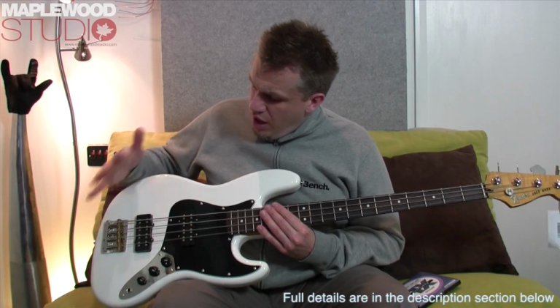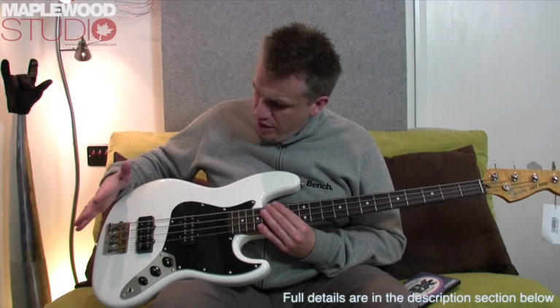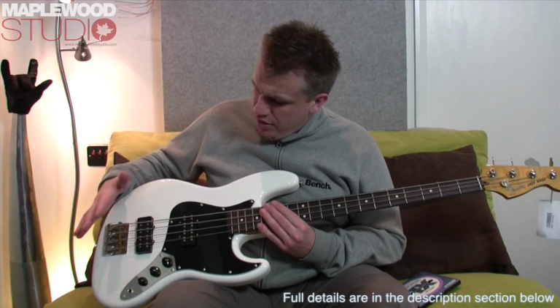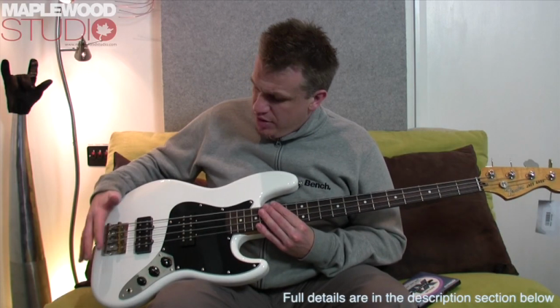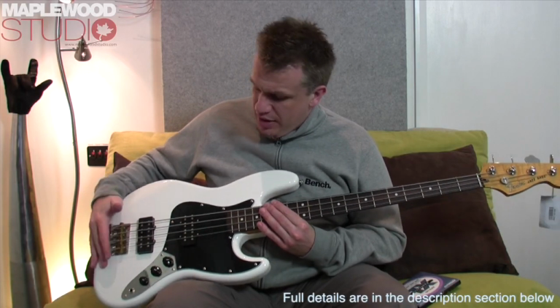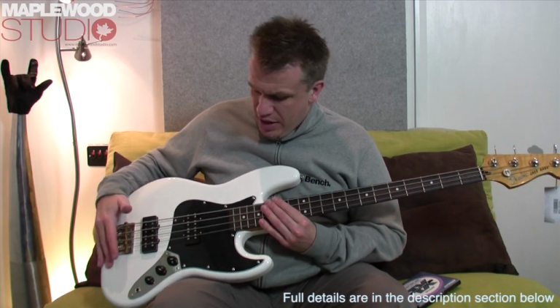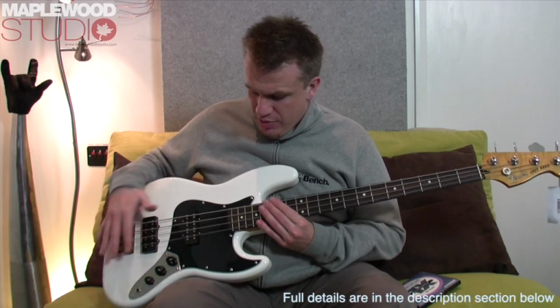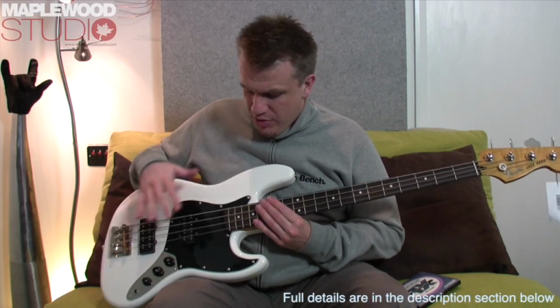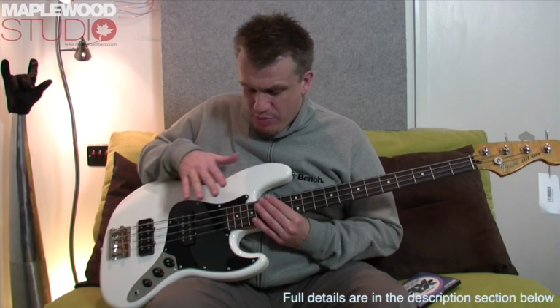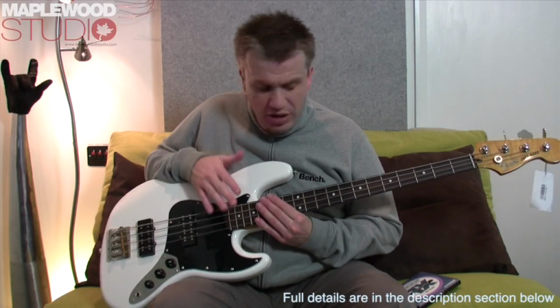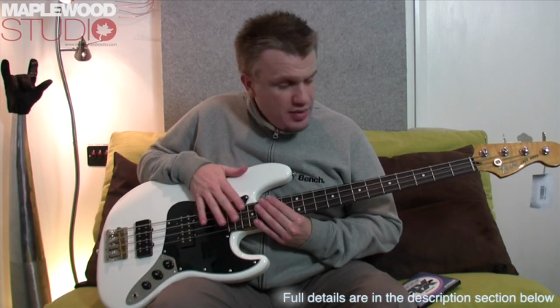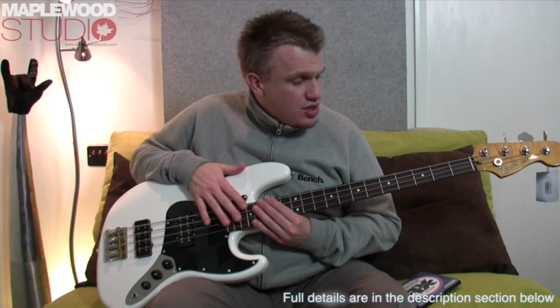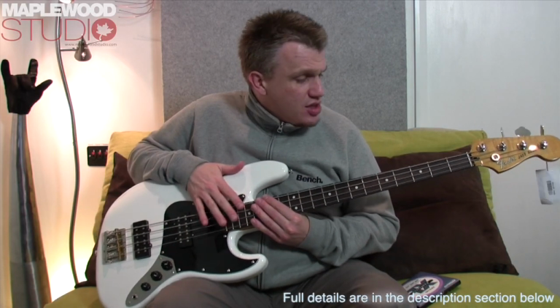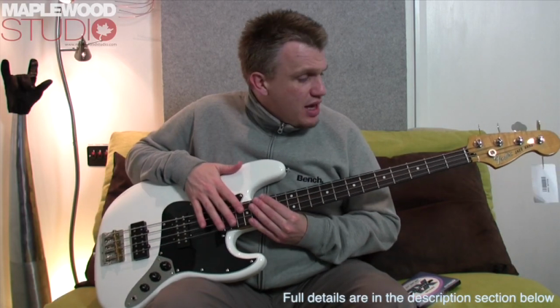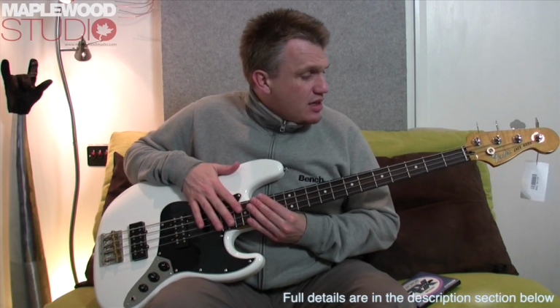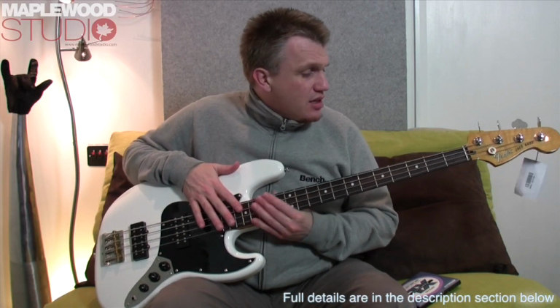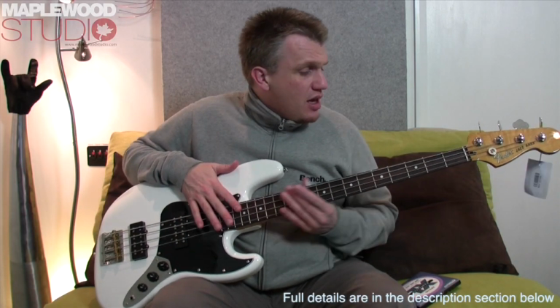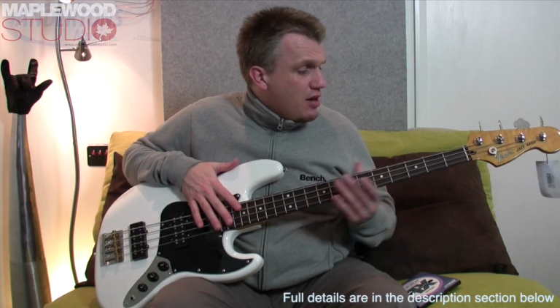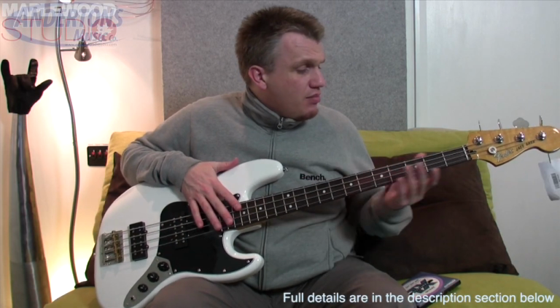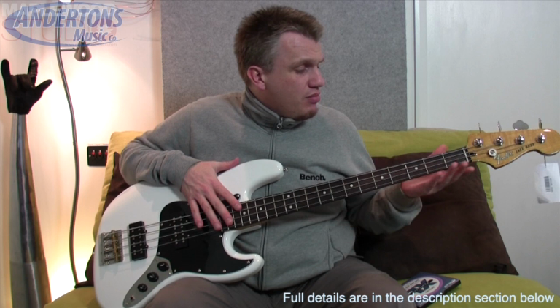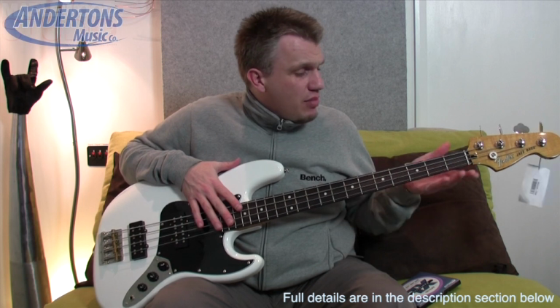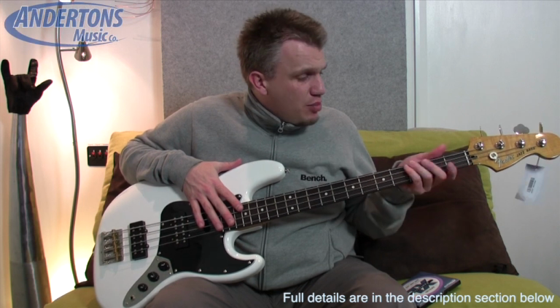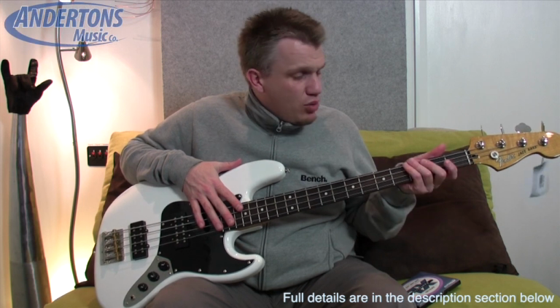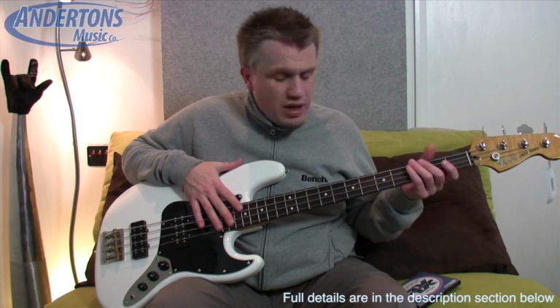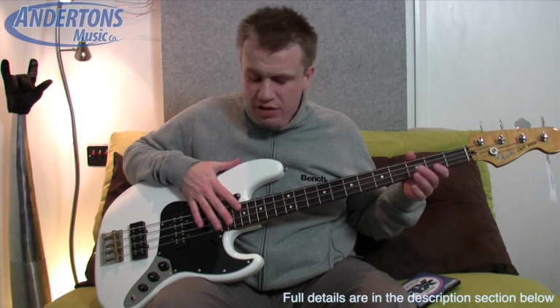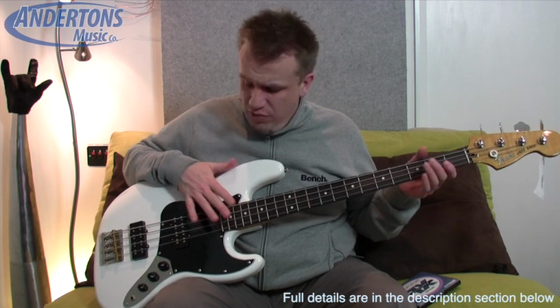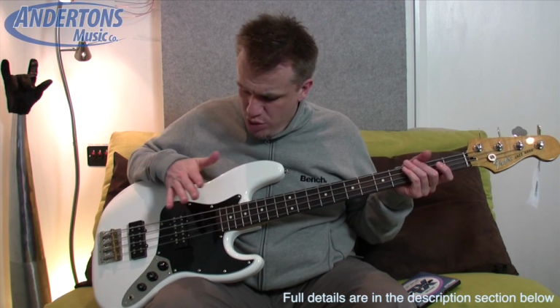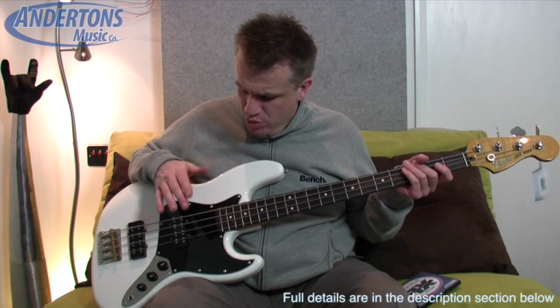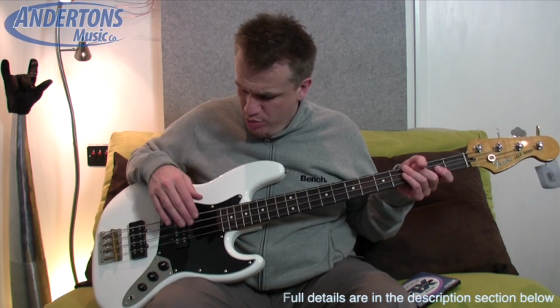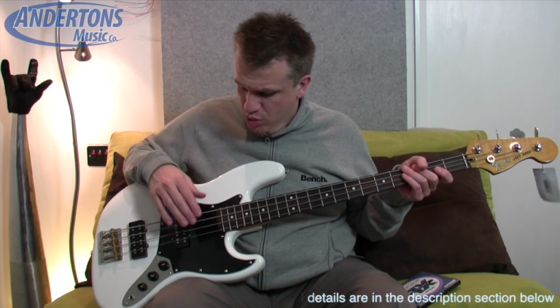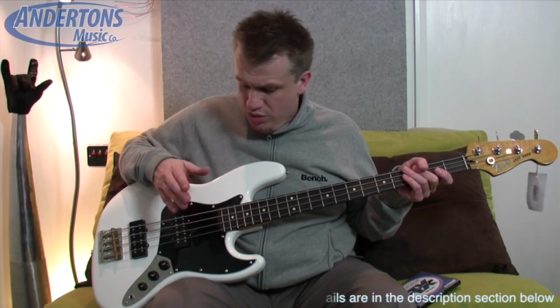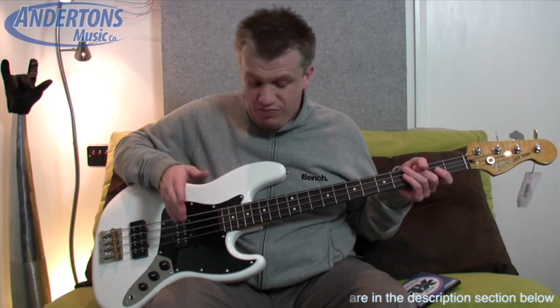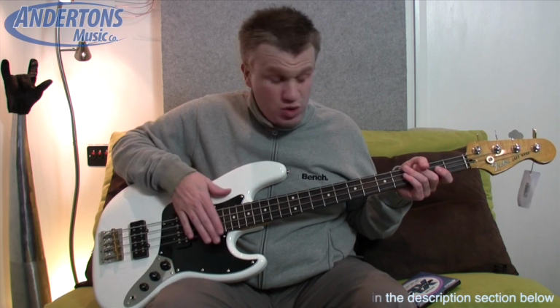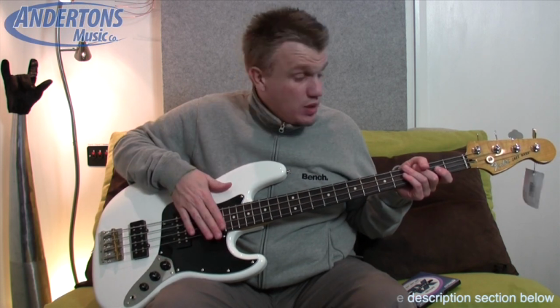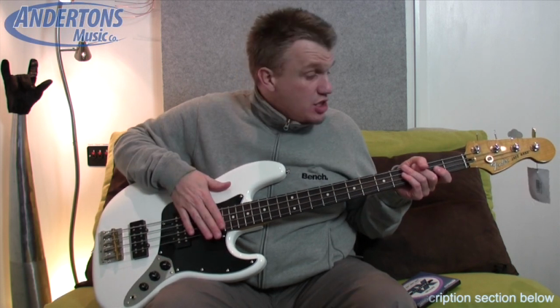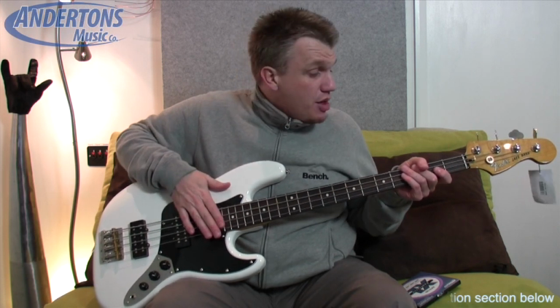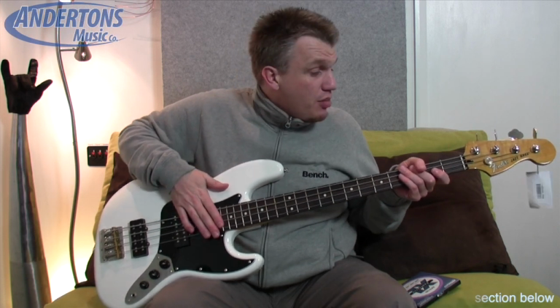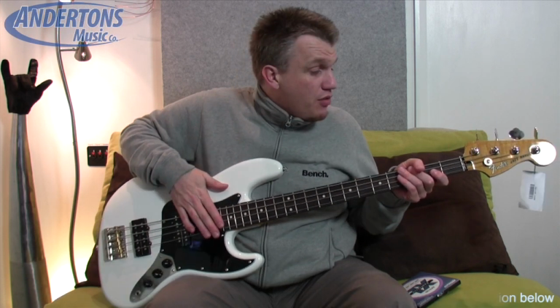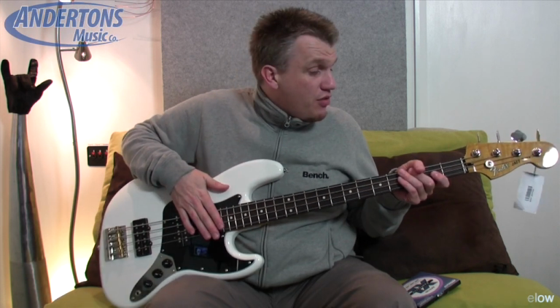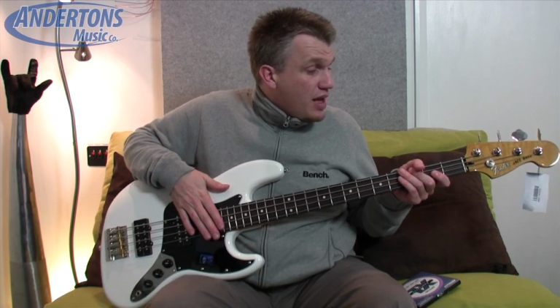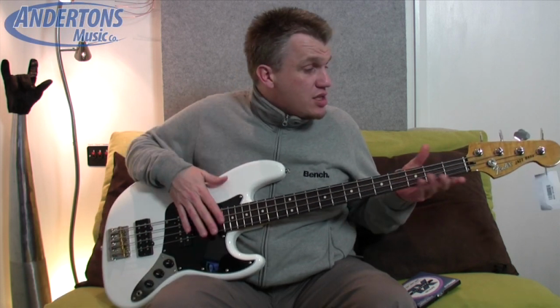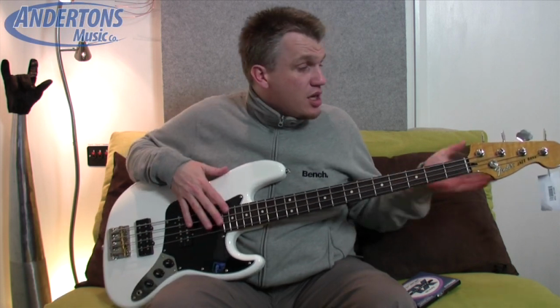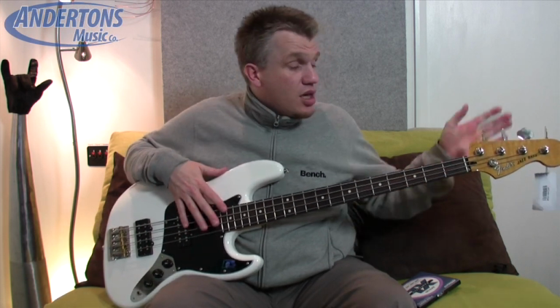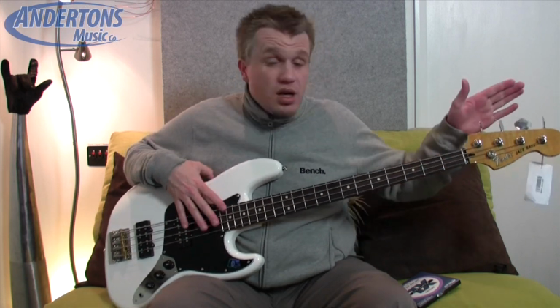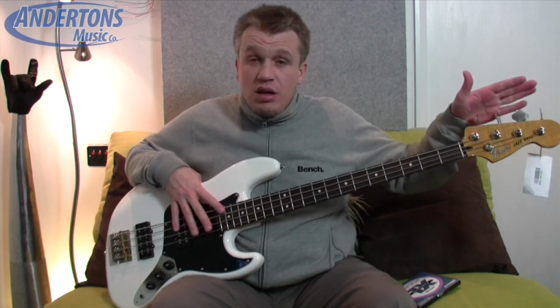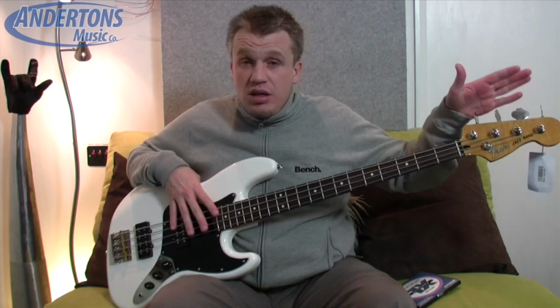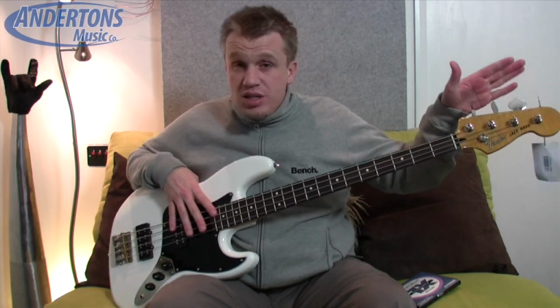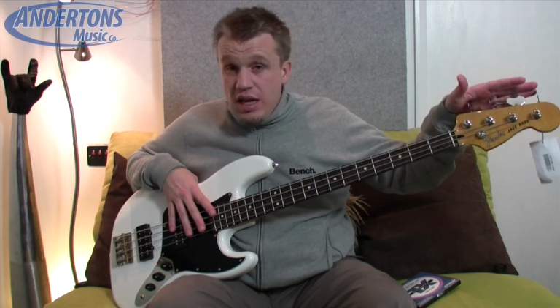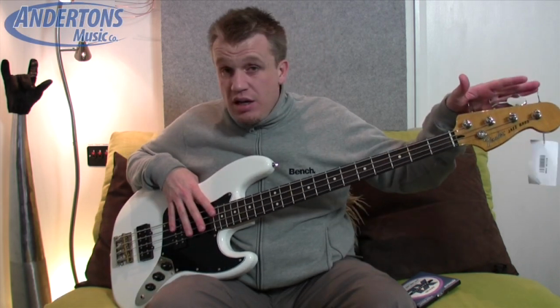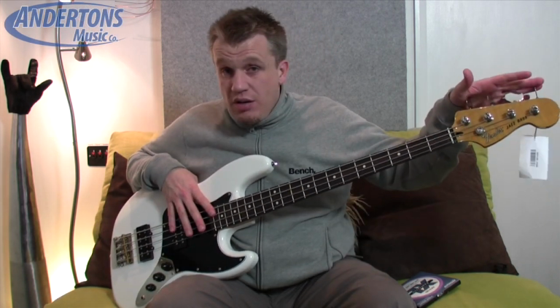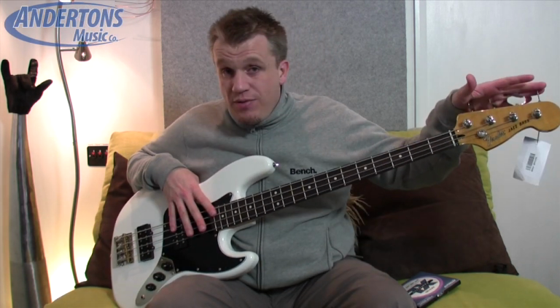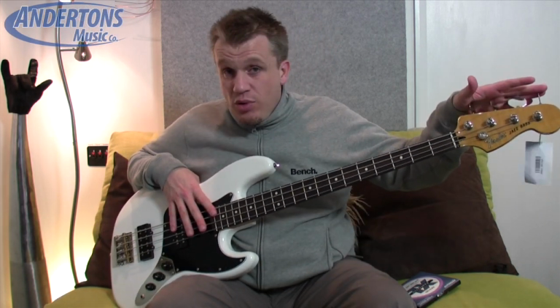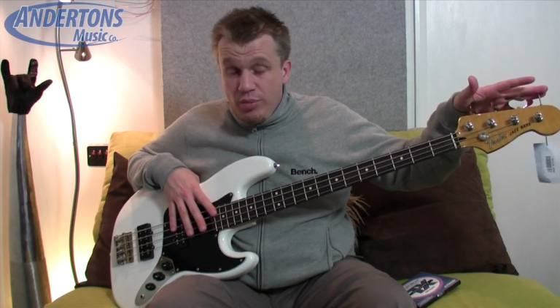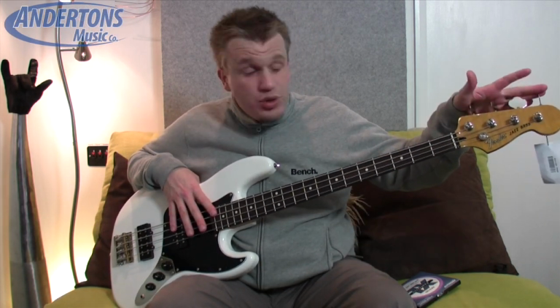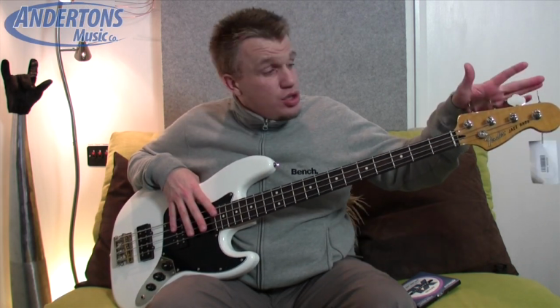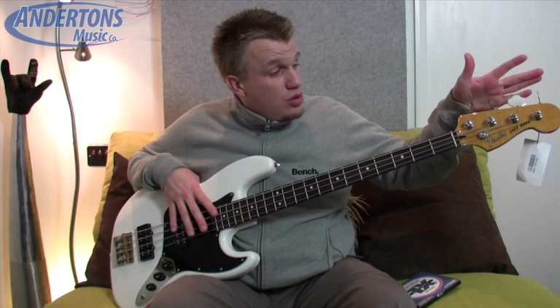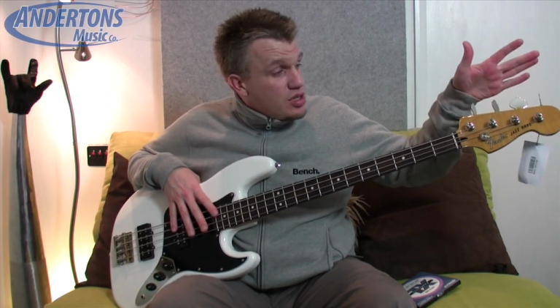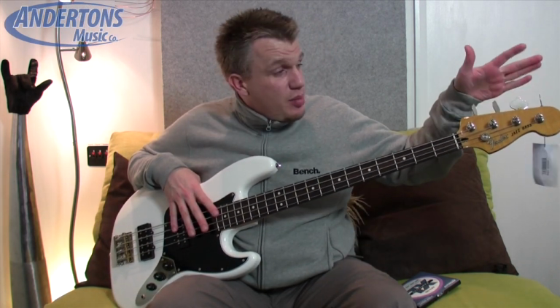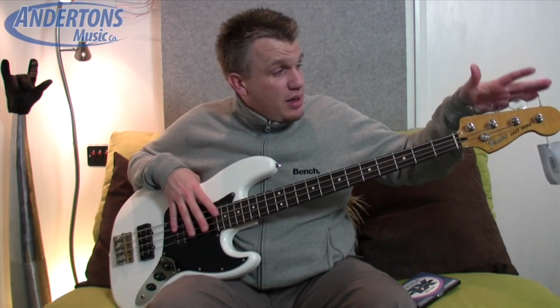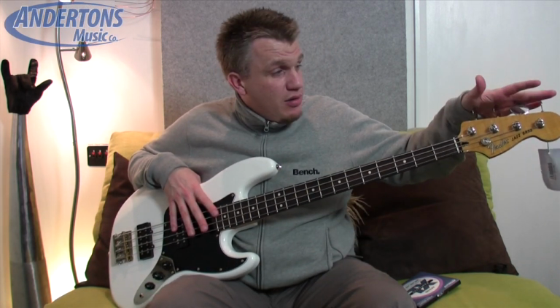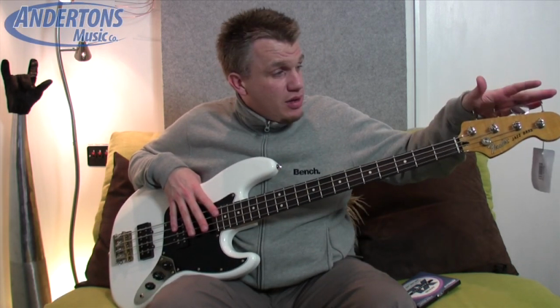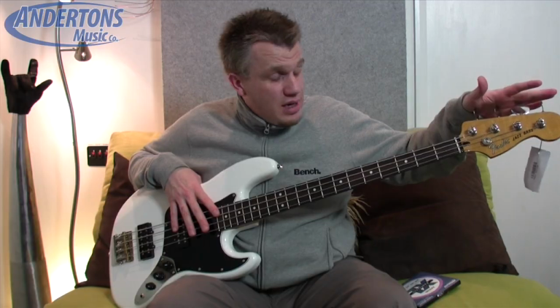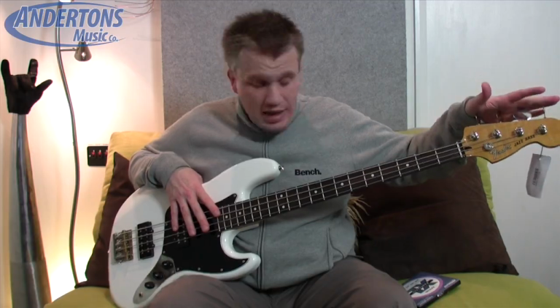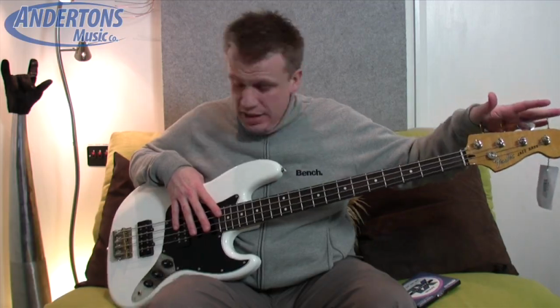Other than that, we've got a pretty much standard maple neck, rosewood board, 20 jumbo frets, and your standard affordable tuners up here on the neck.